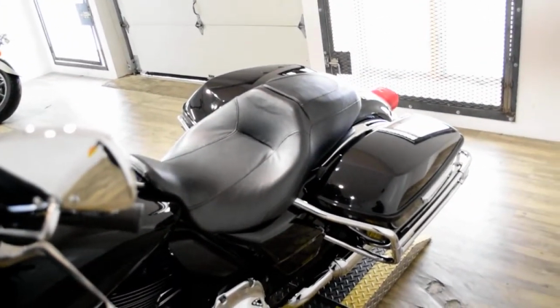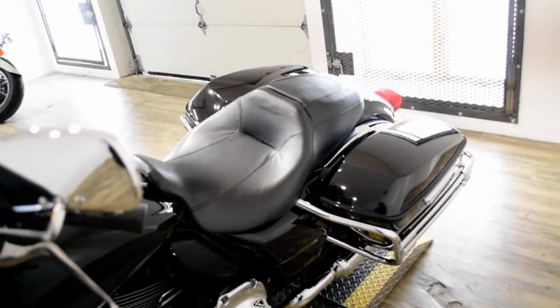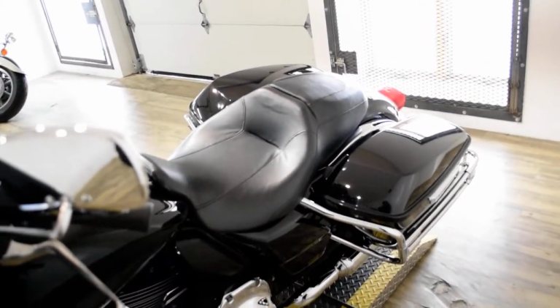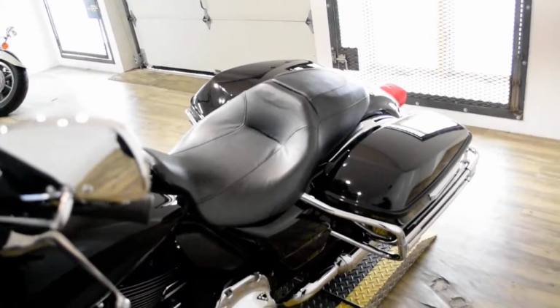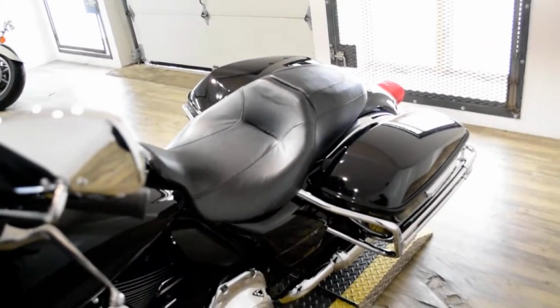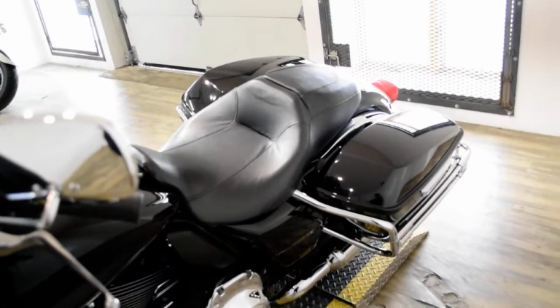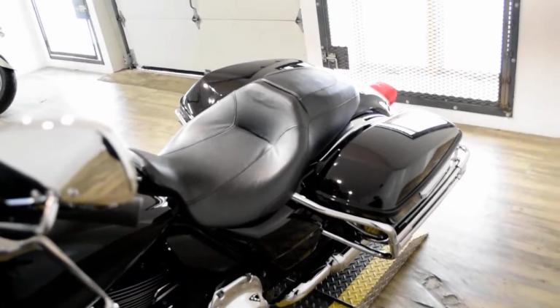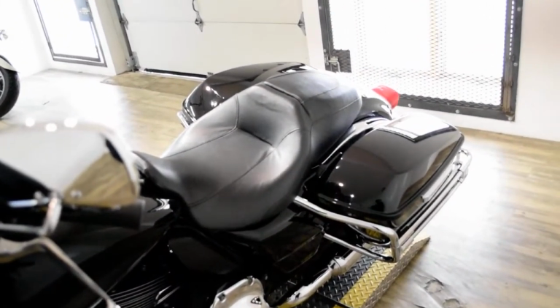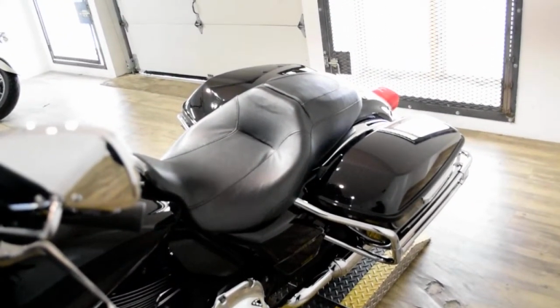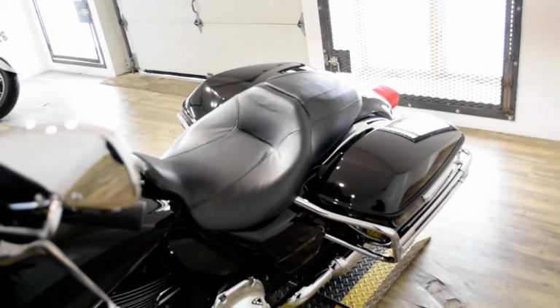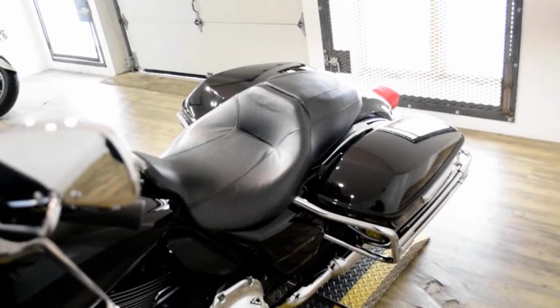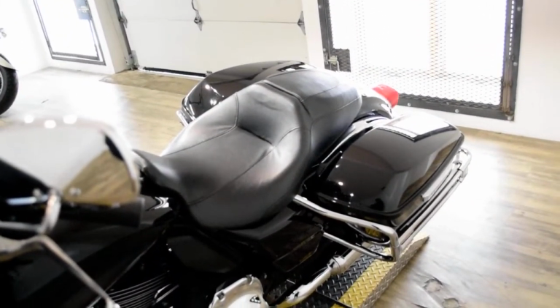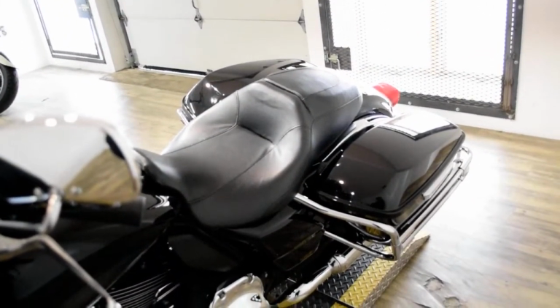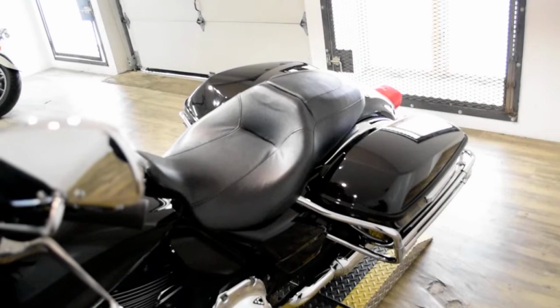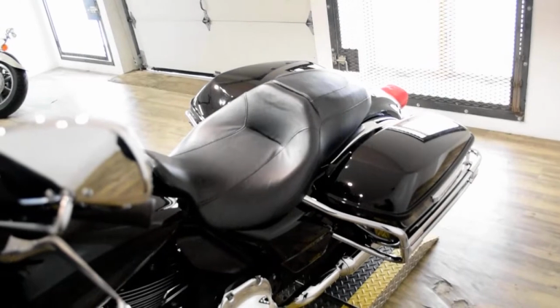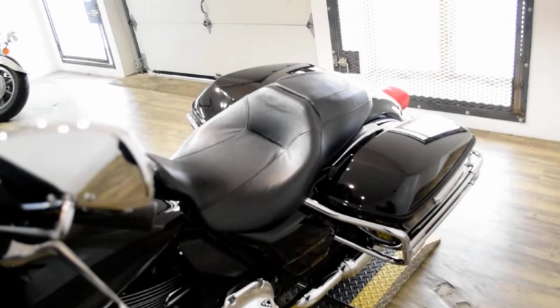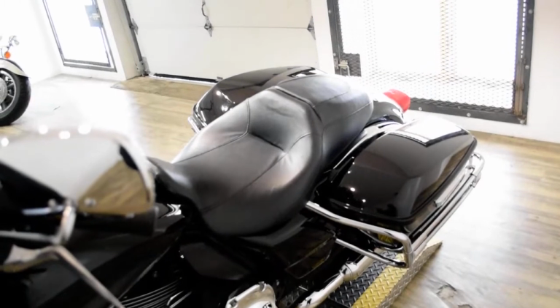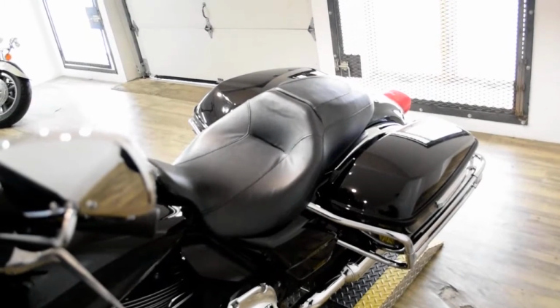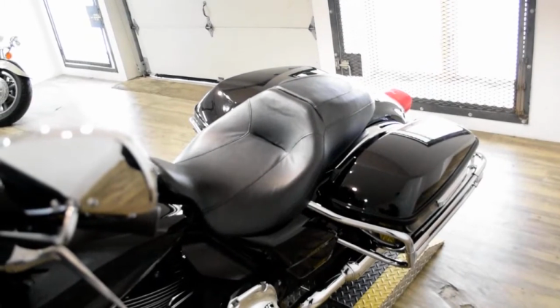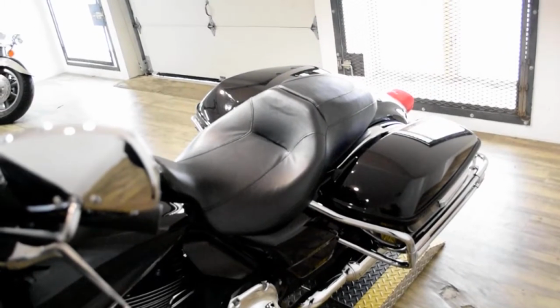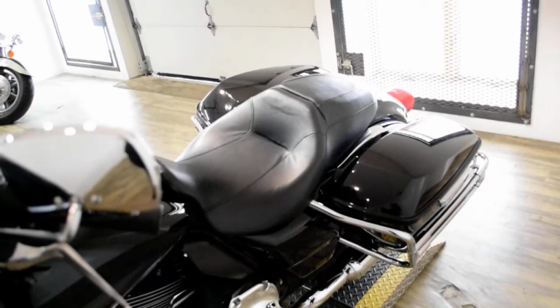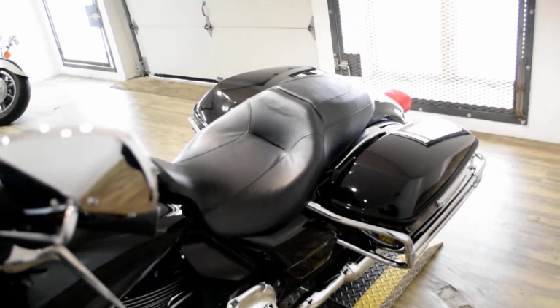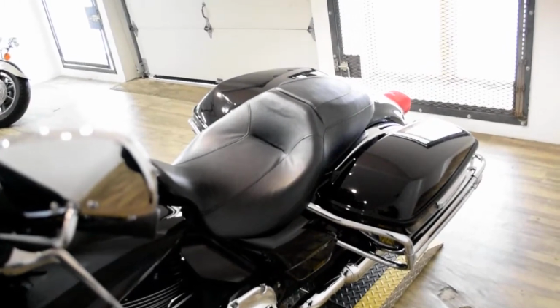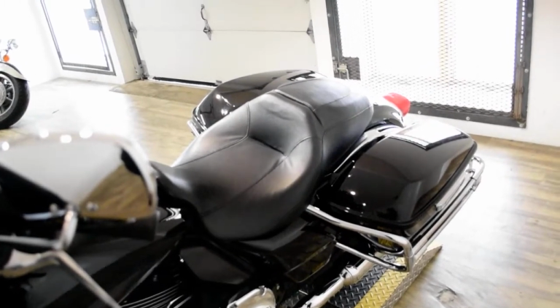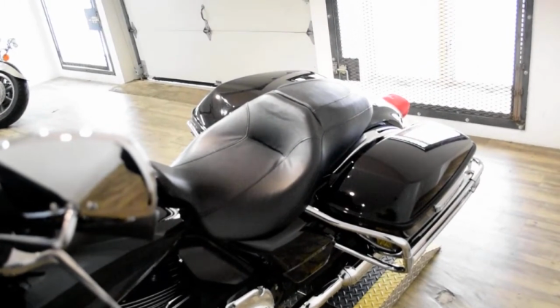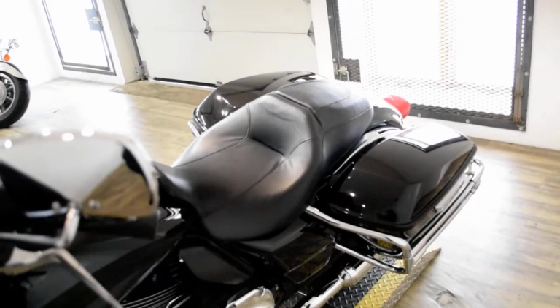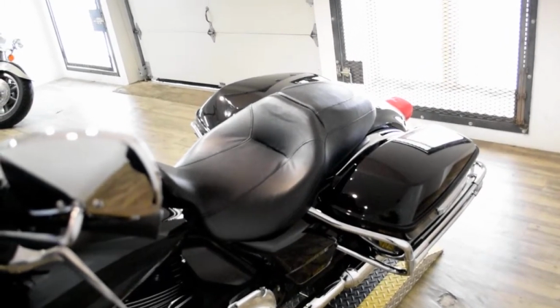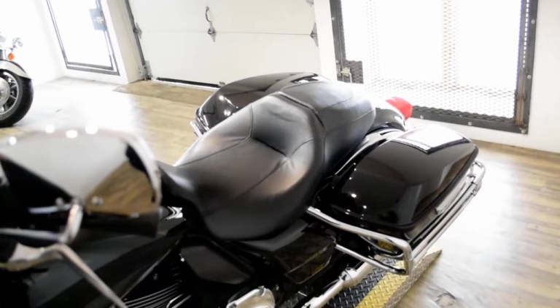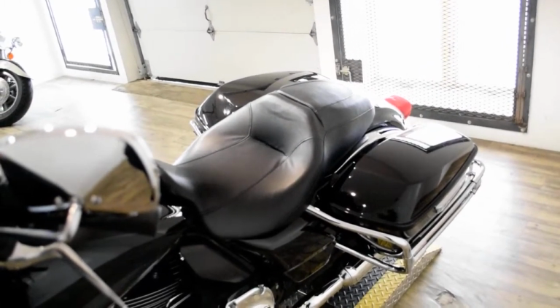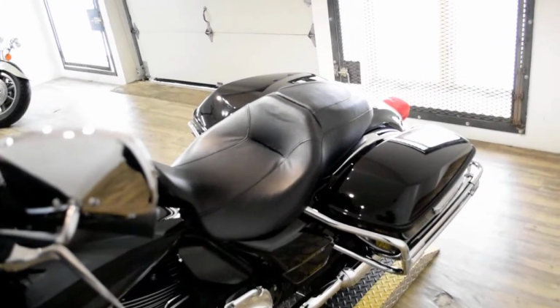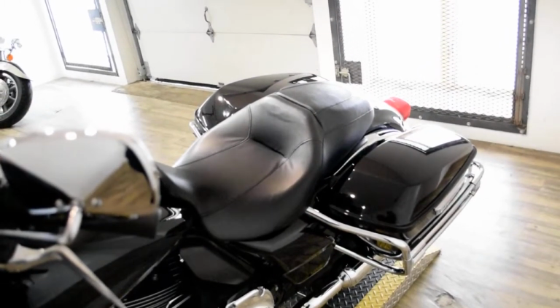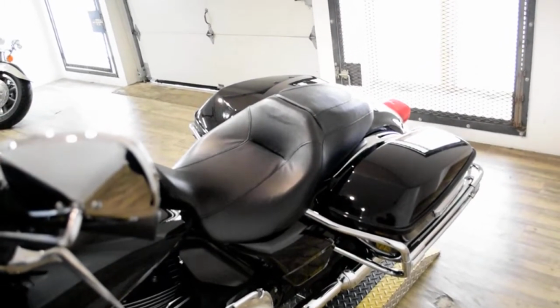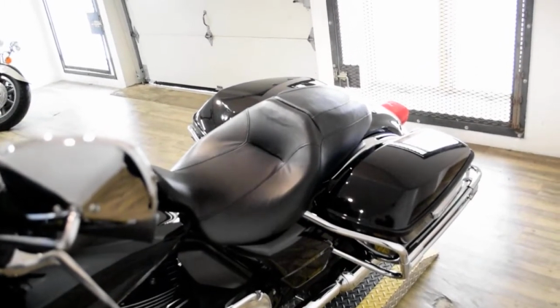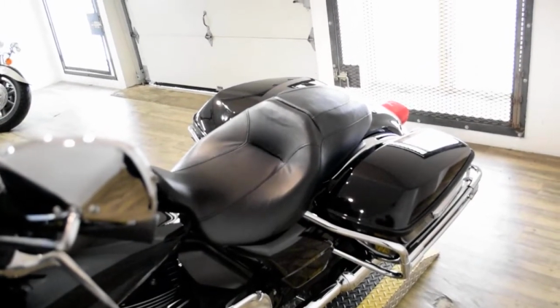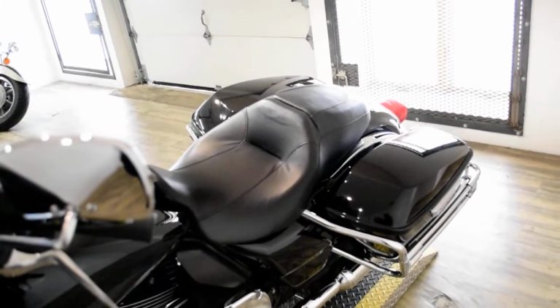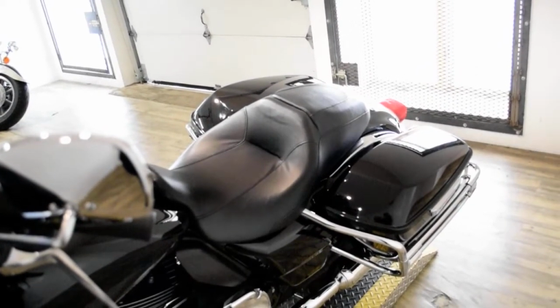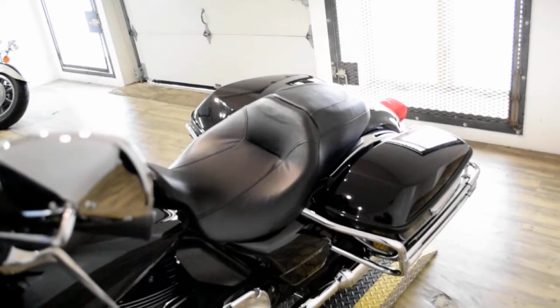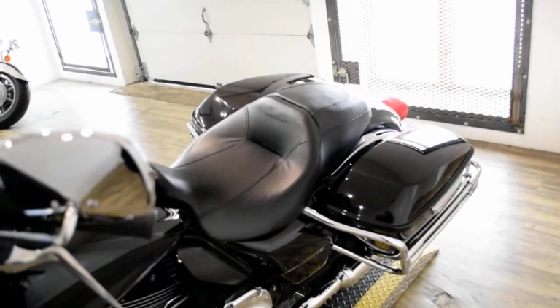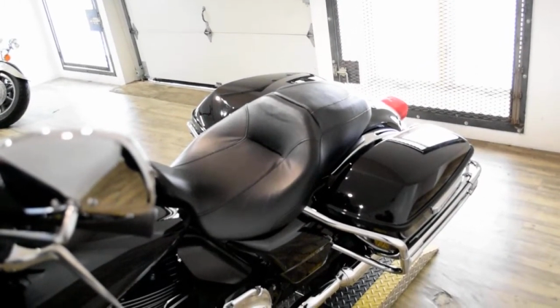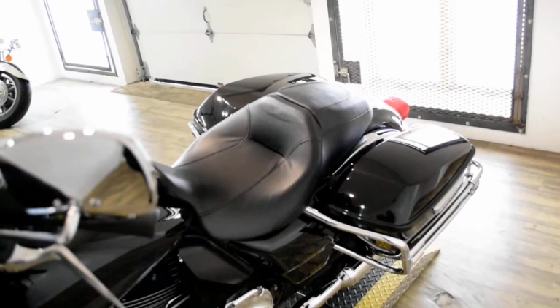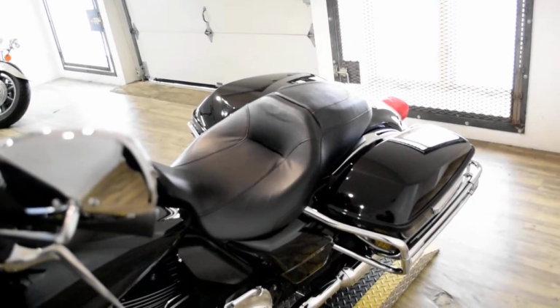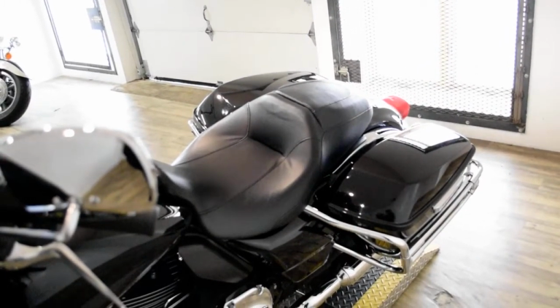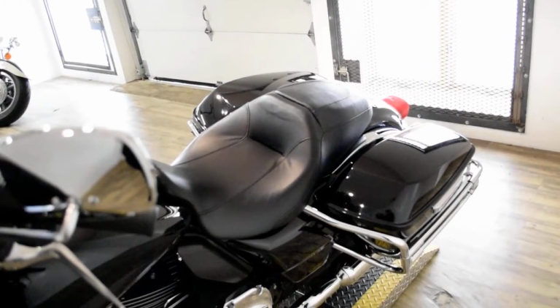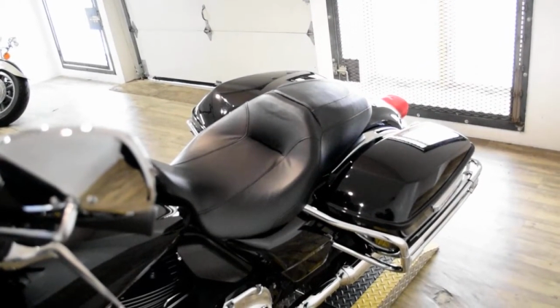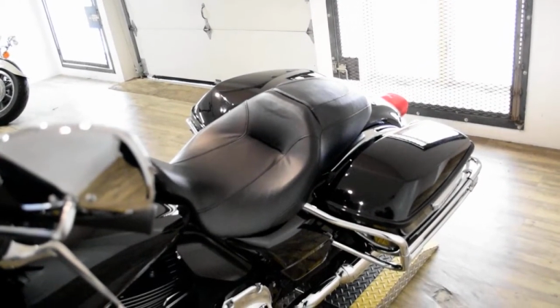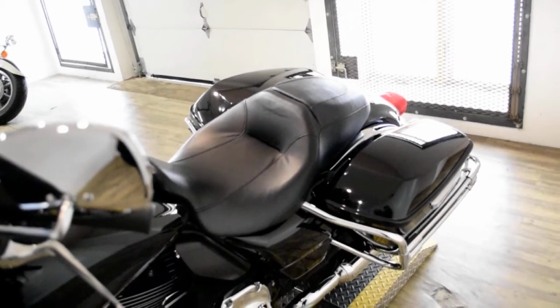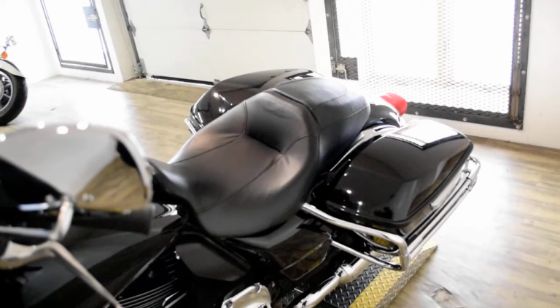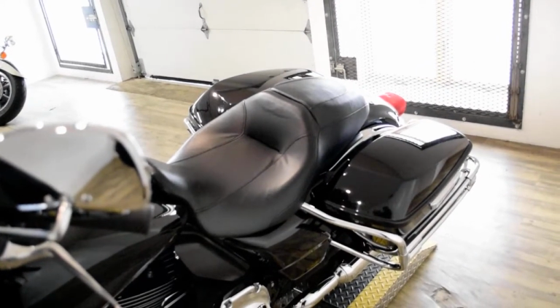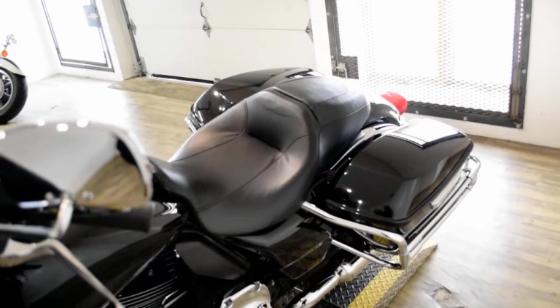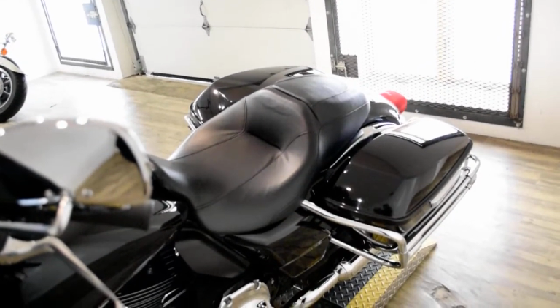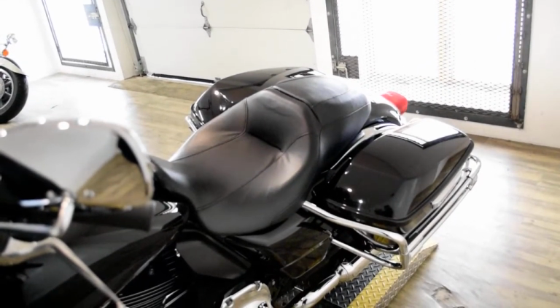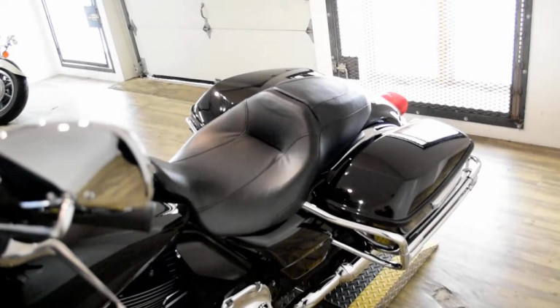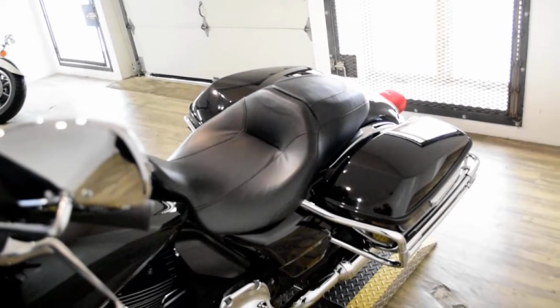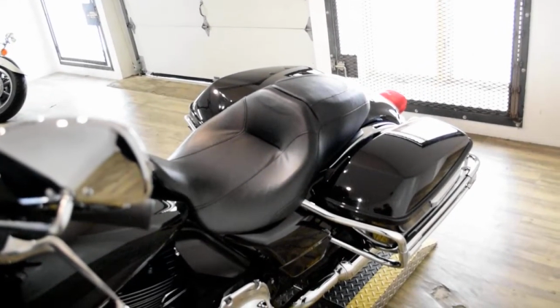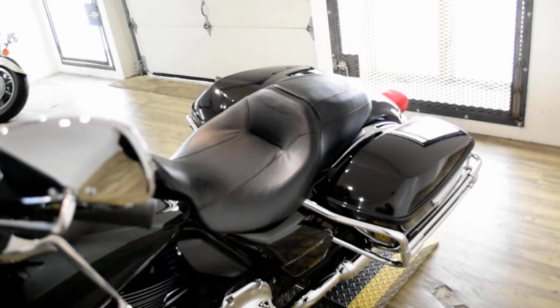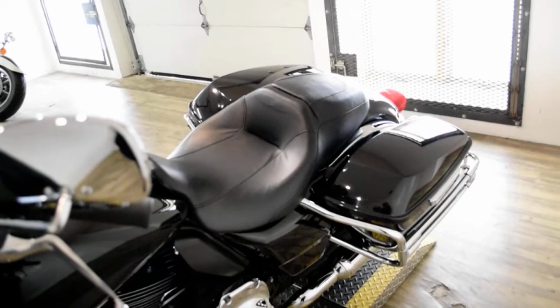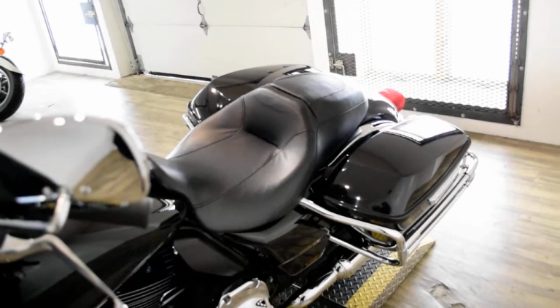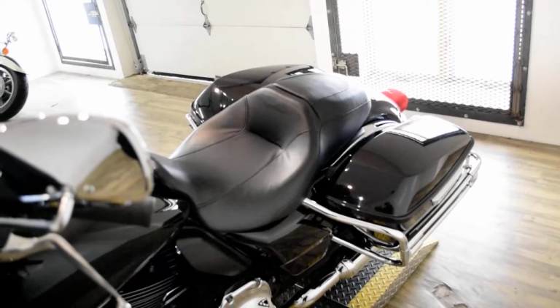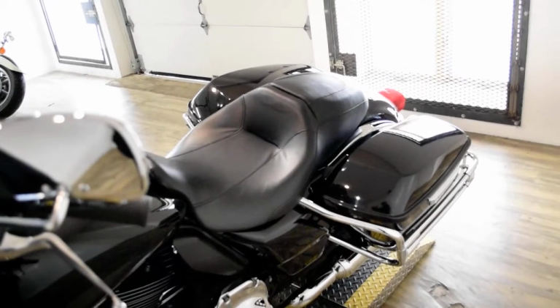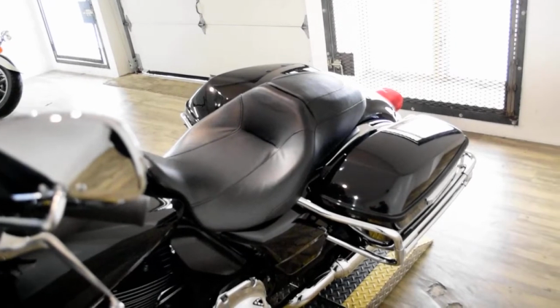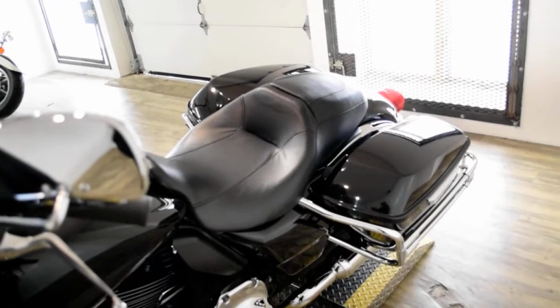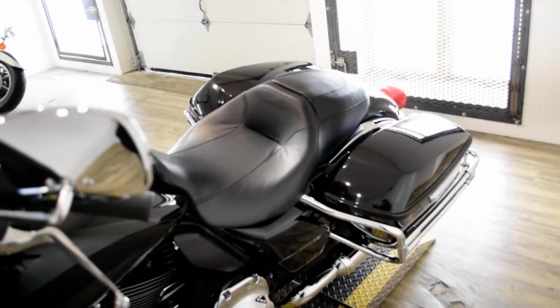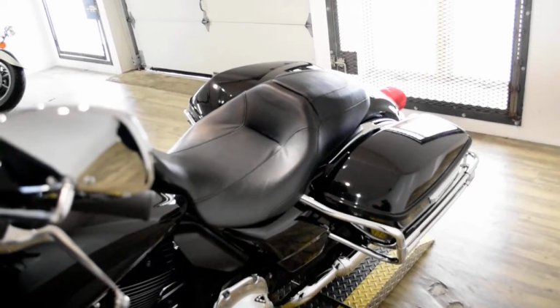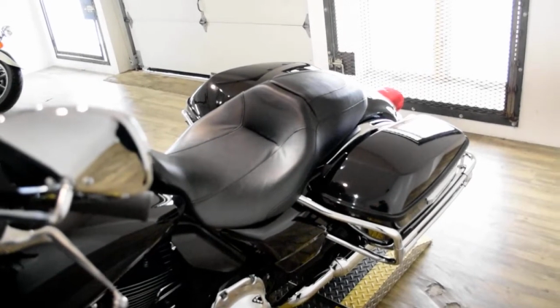This bike has been serviced and safety inspected and is ready for the road. It has a light bar kit, highway bars, floorboards, and a tinted windshield.